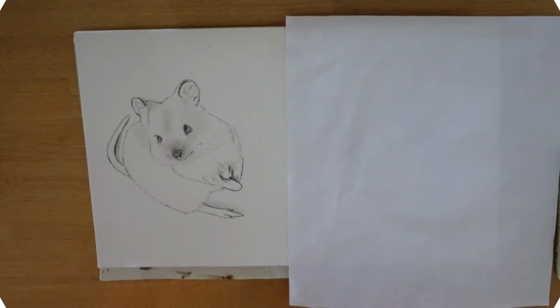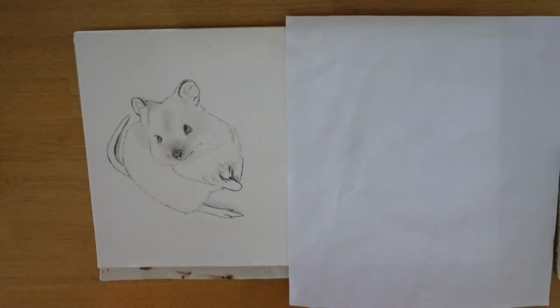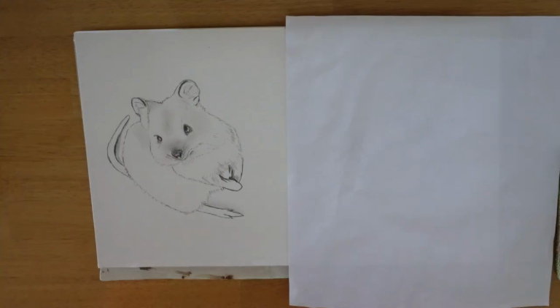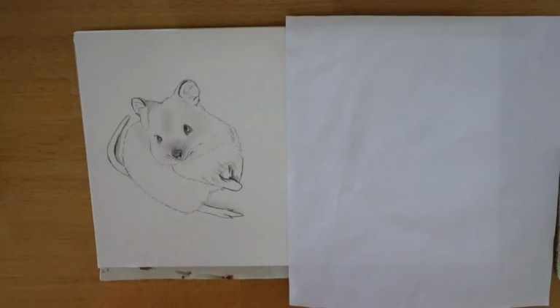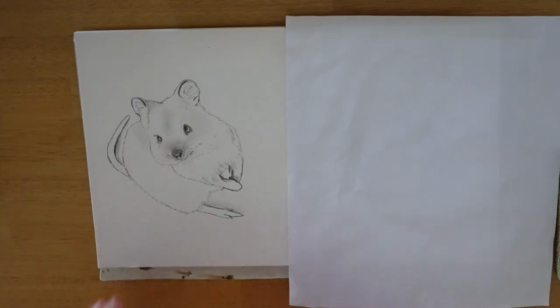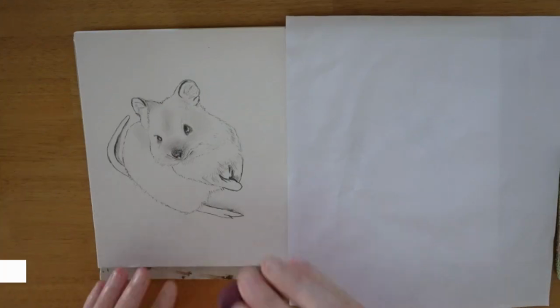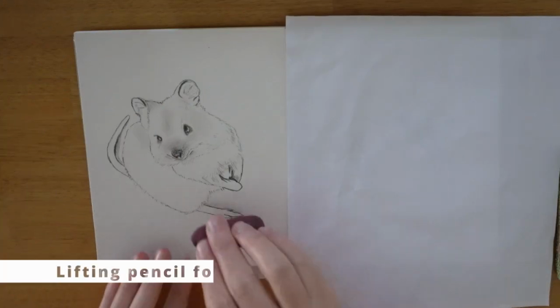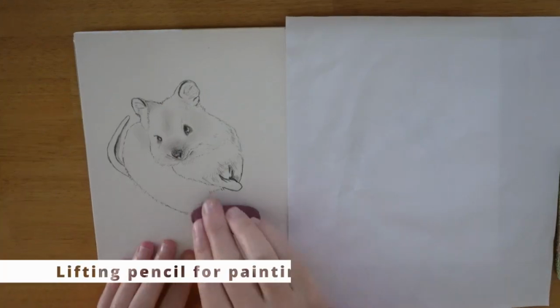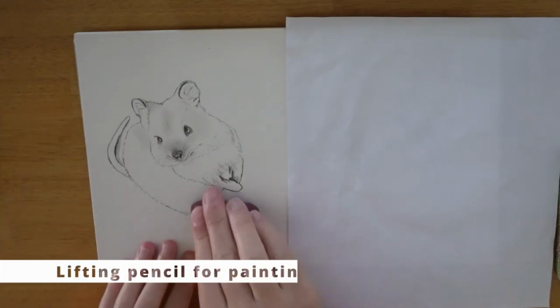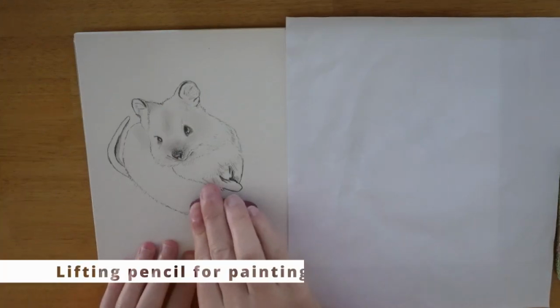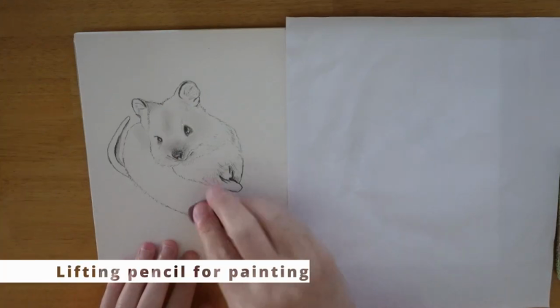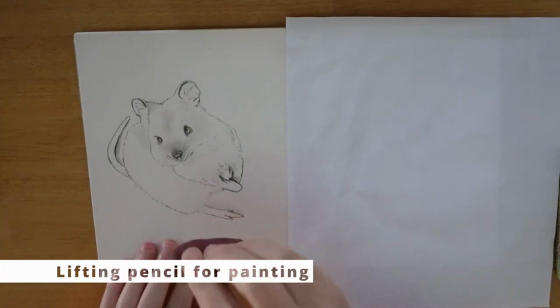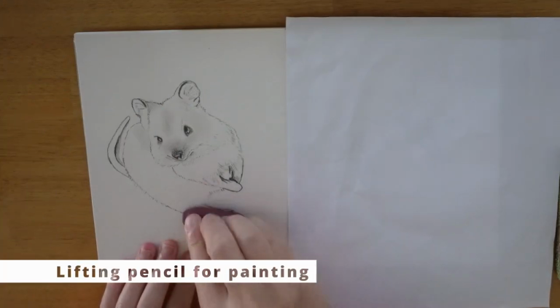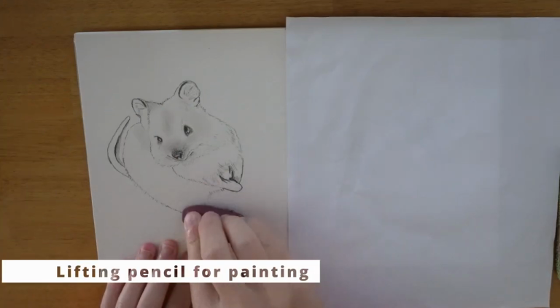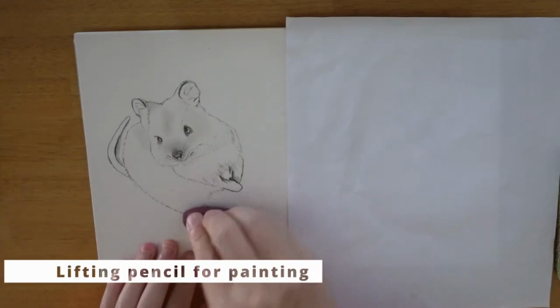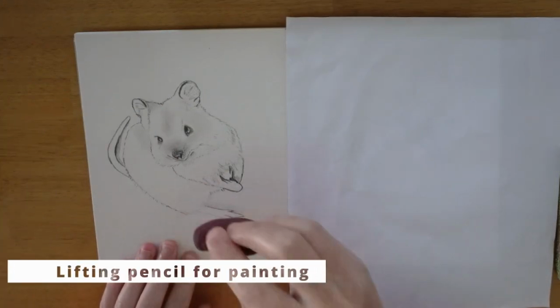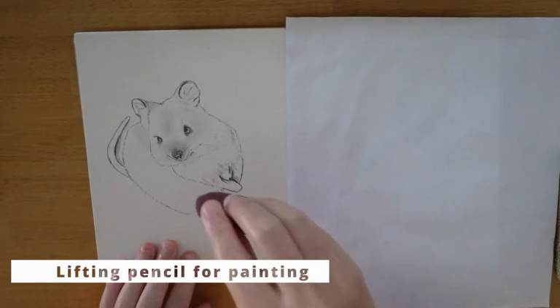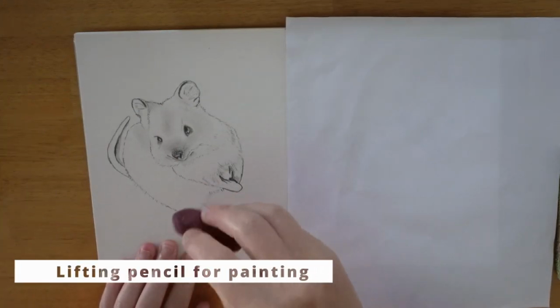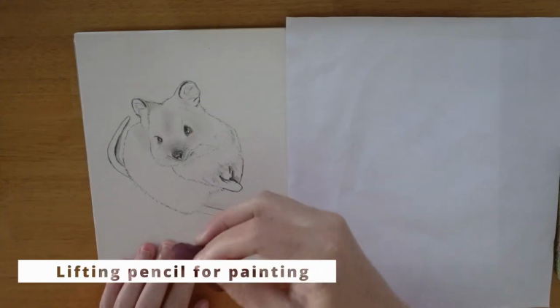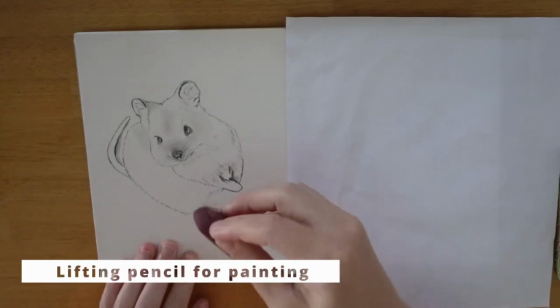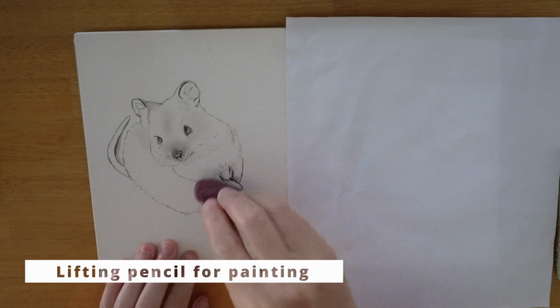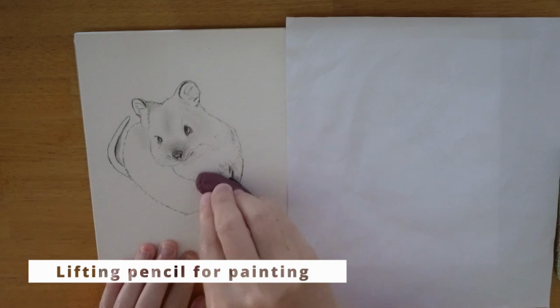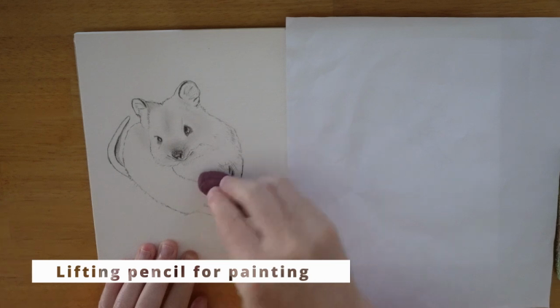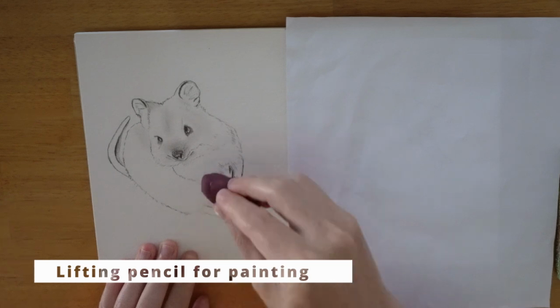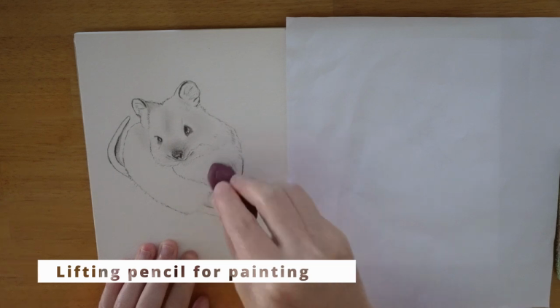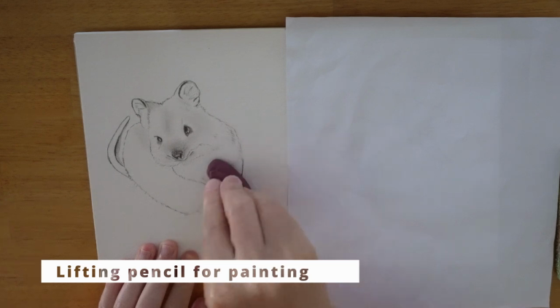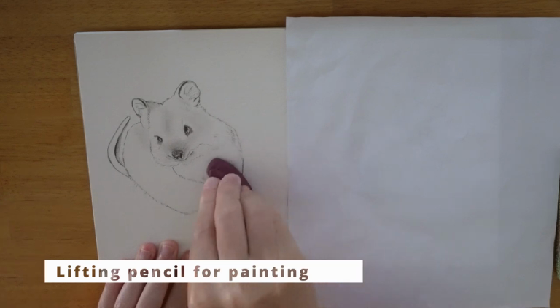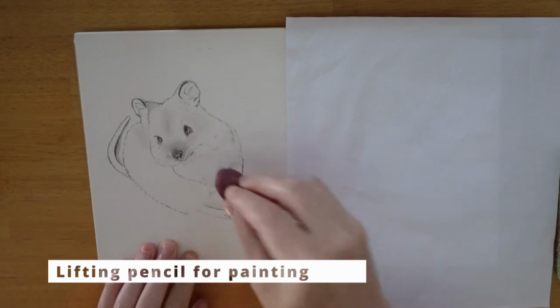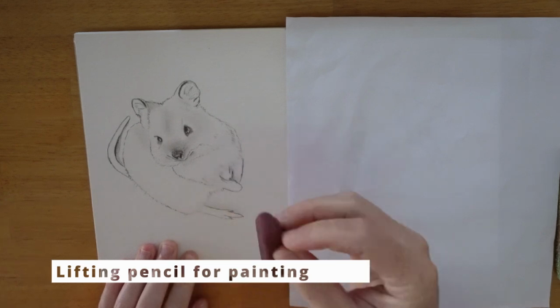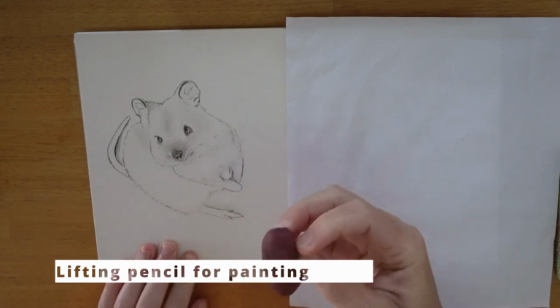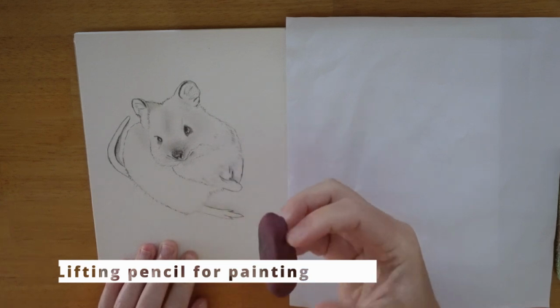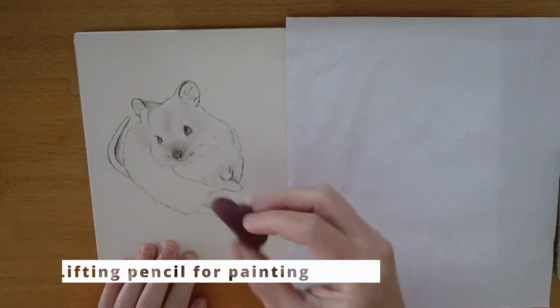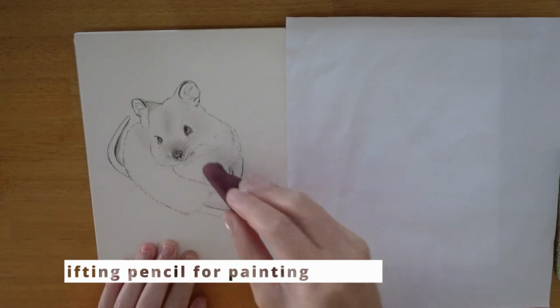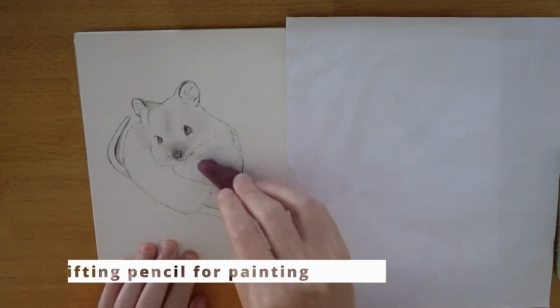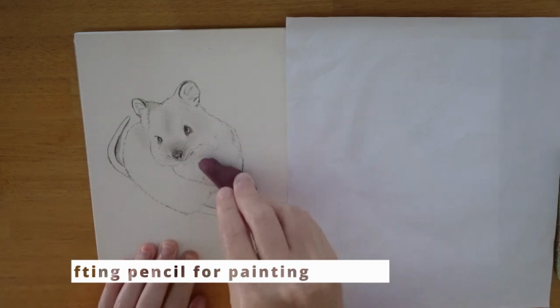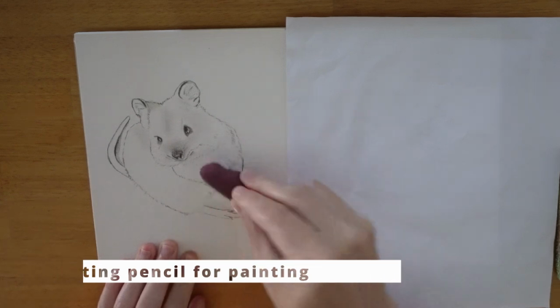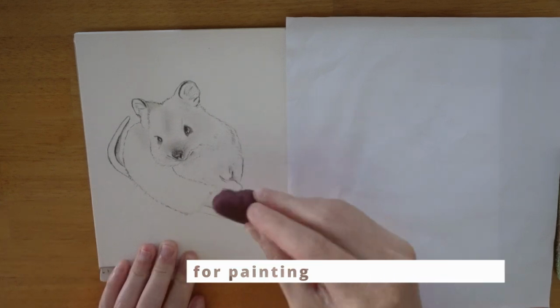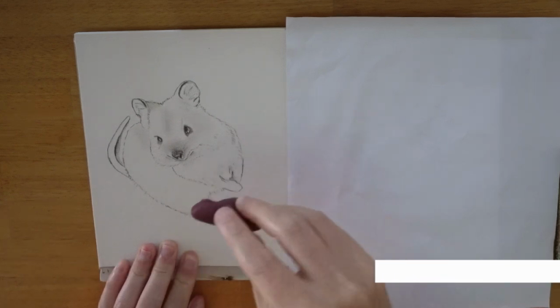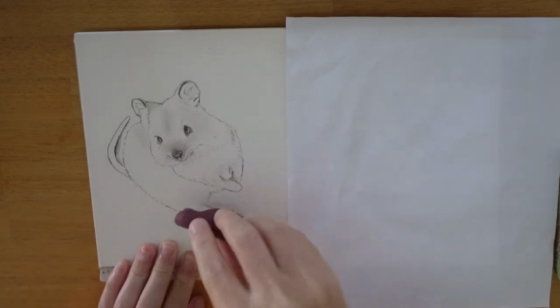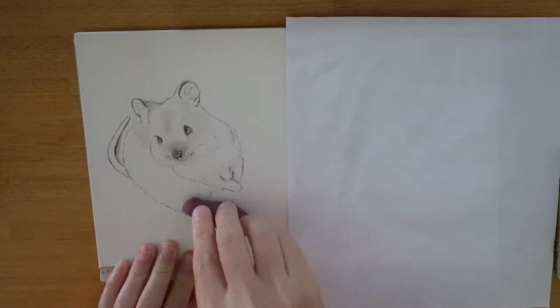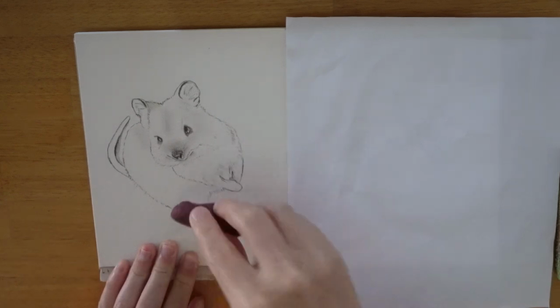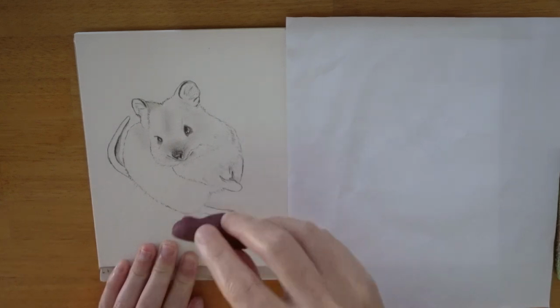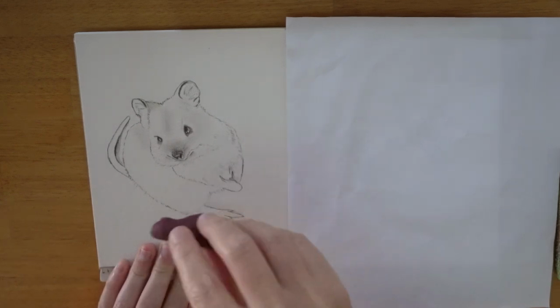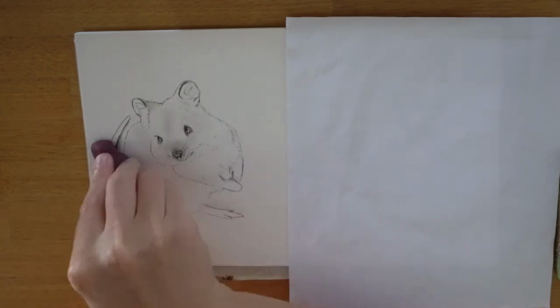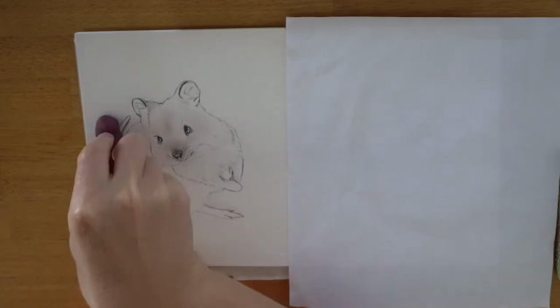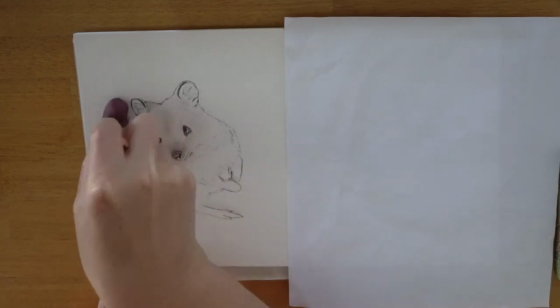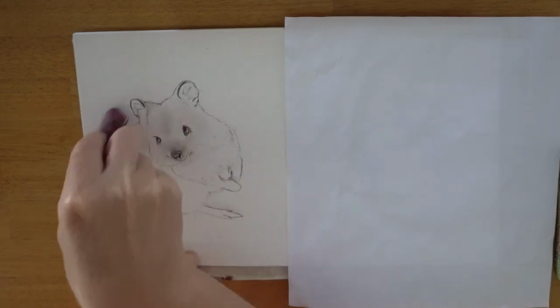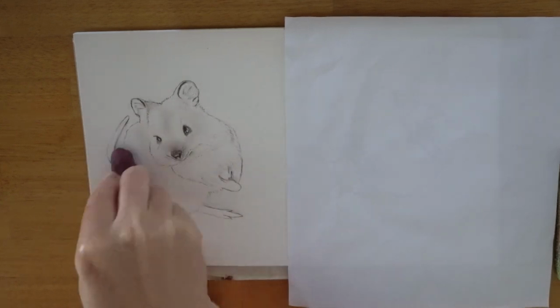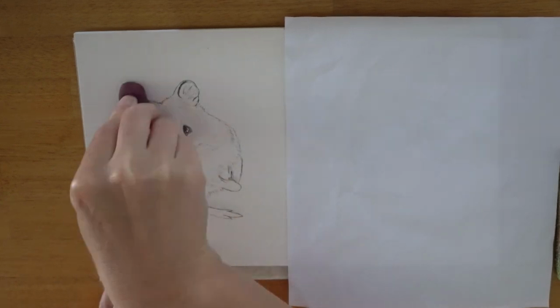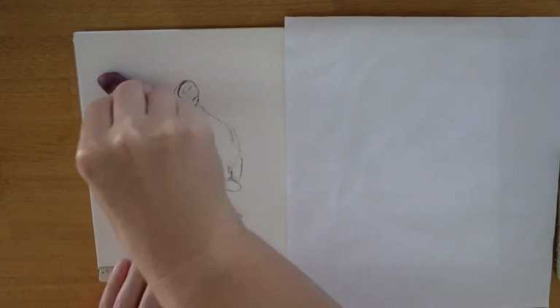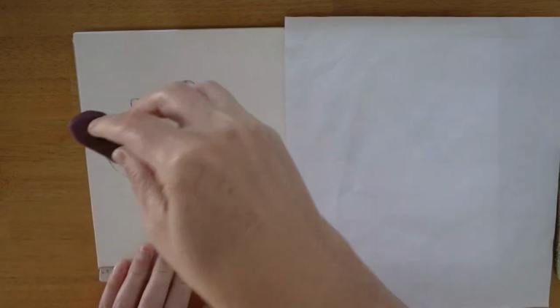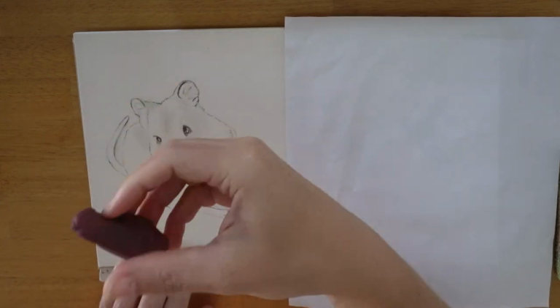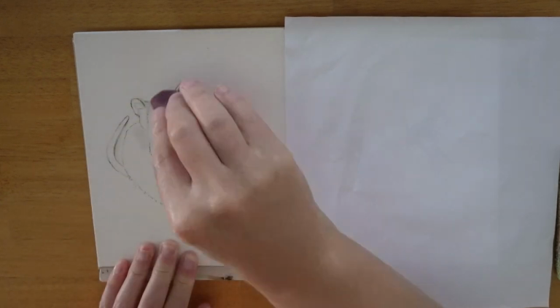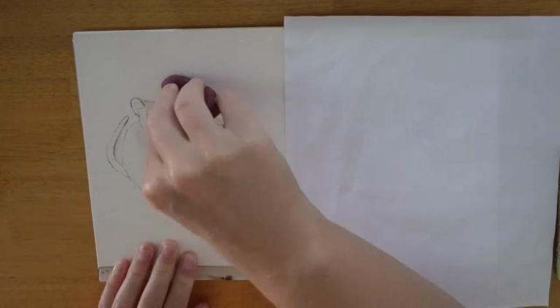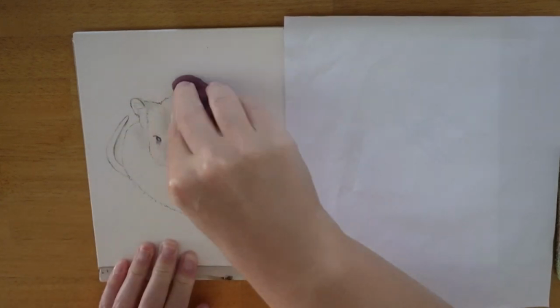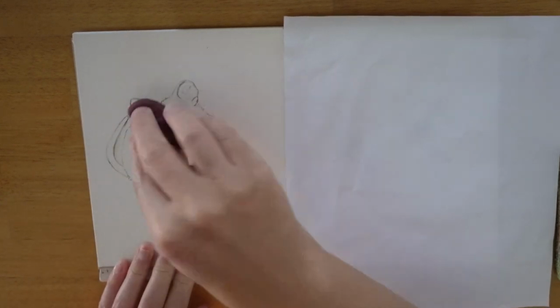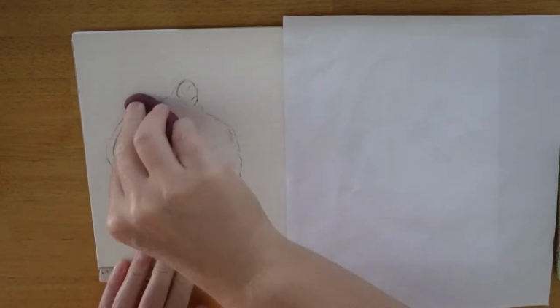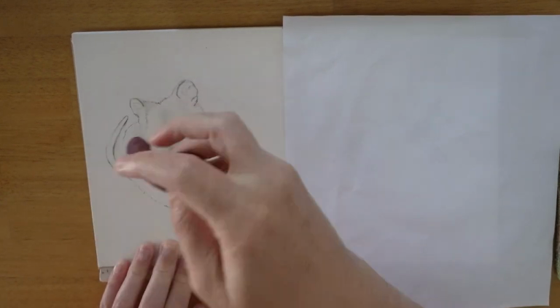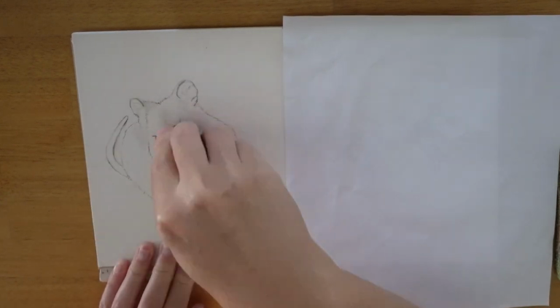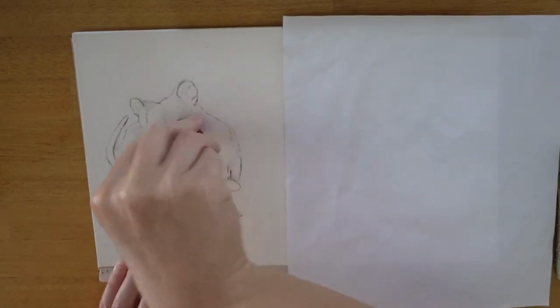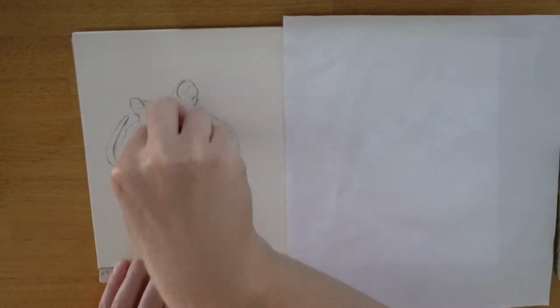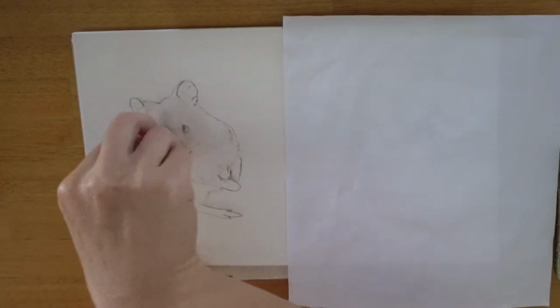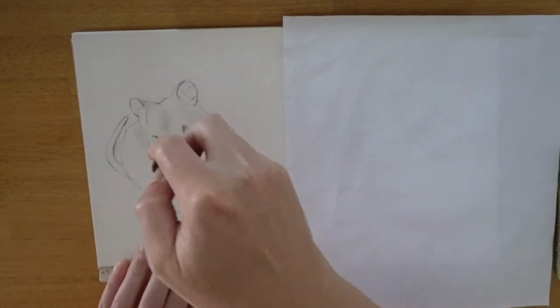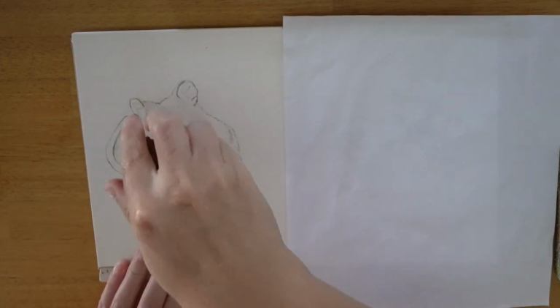Before I get started painting, I first use a kneadable eraser to lift excess graphite off the paper so it doesn't dirty the watercolour.